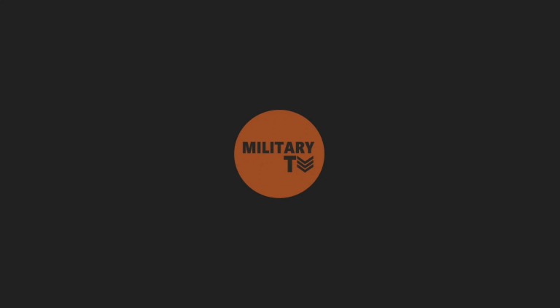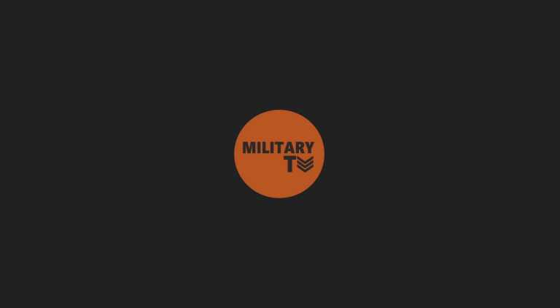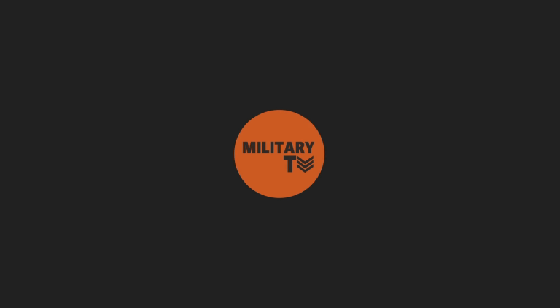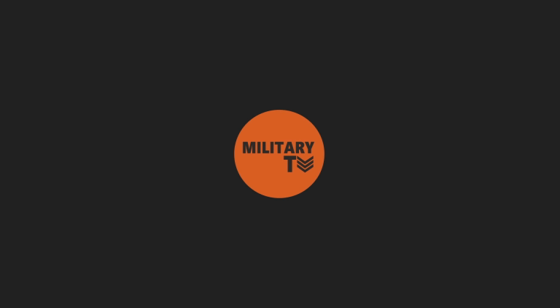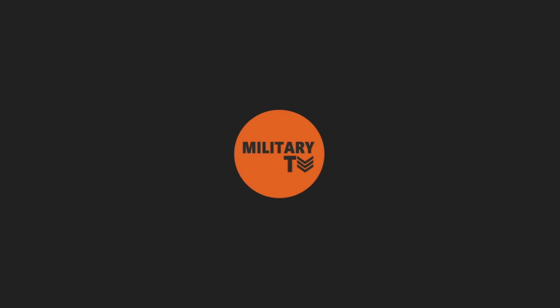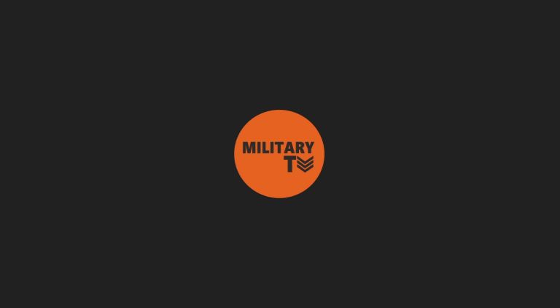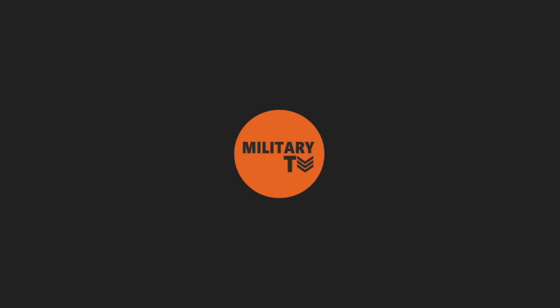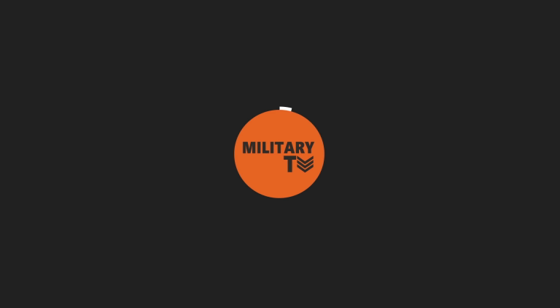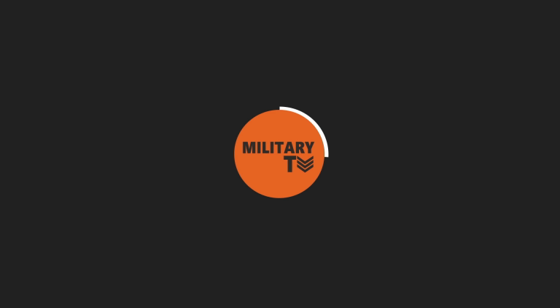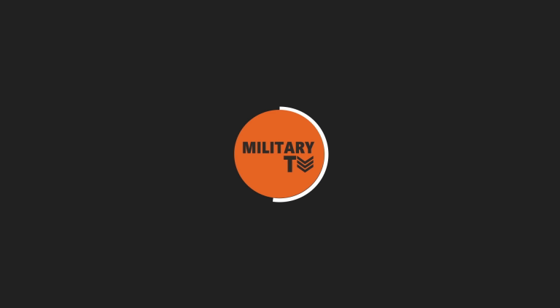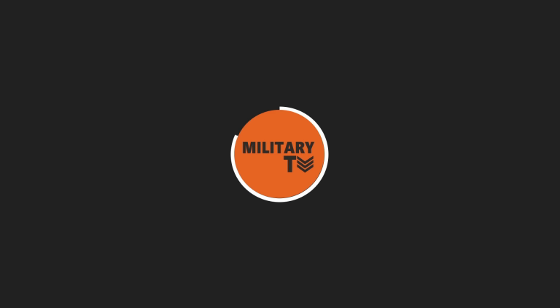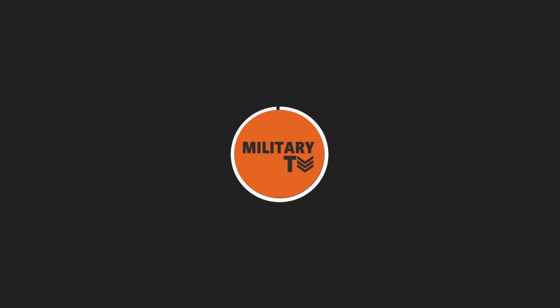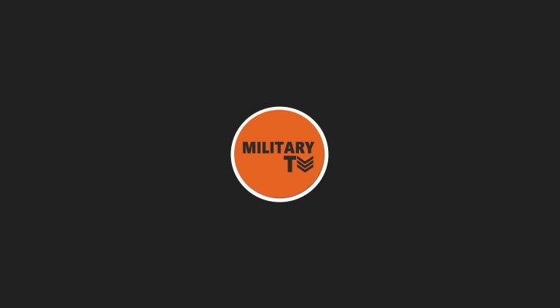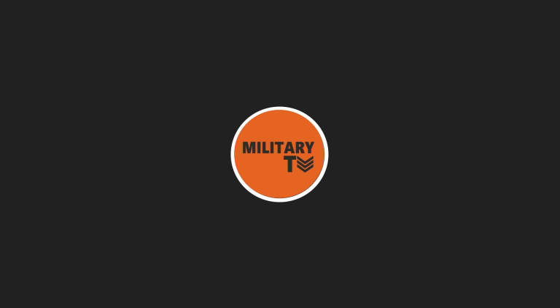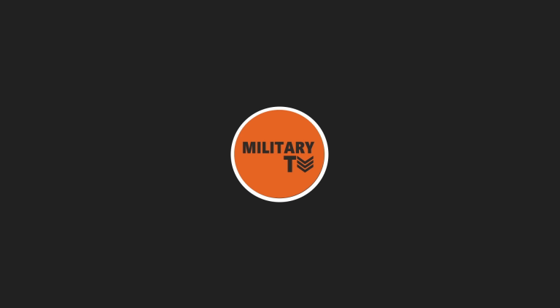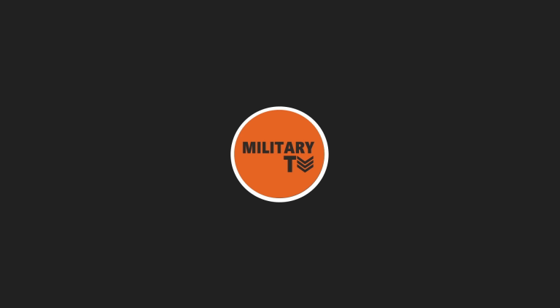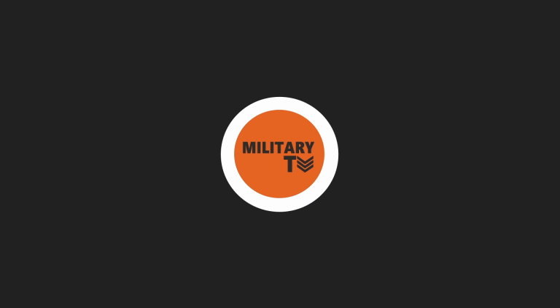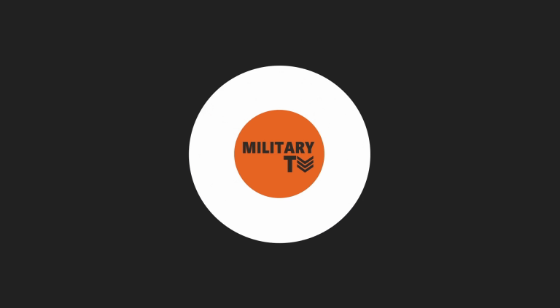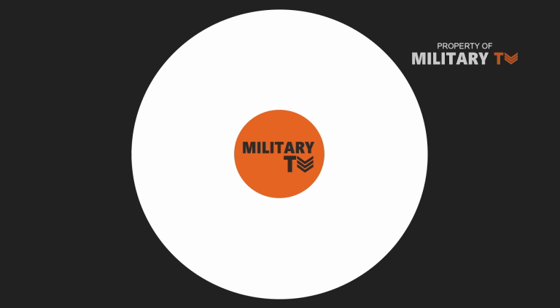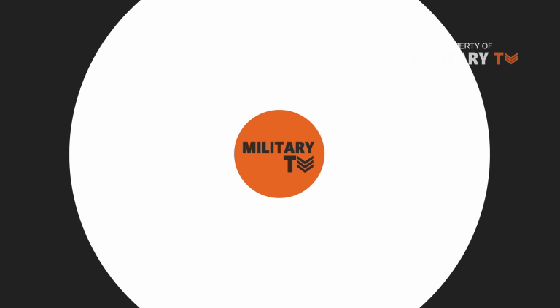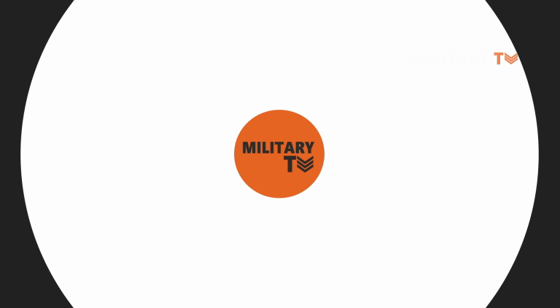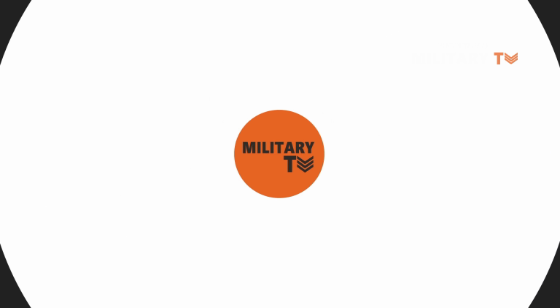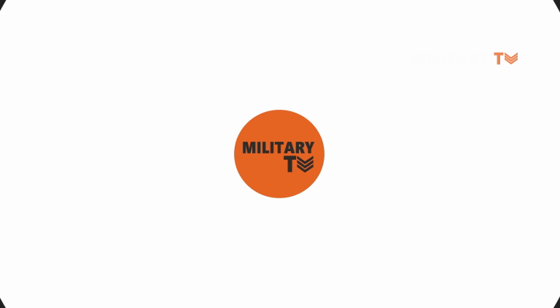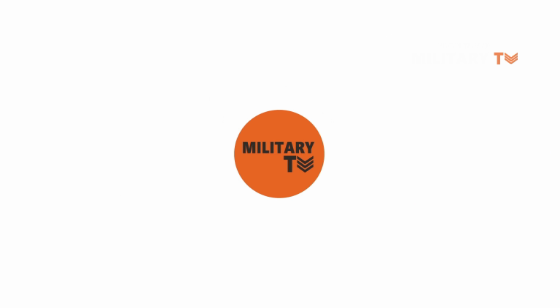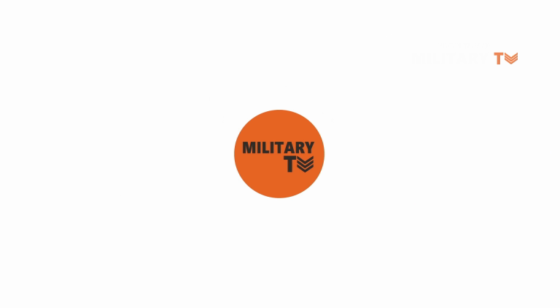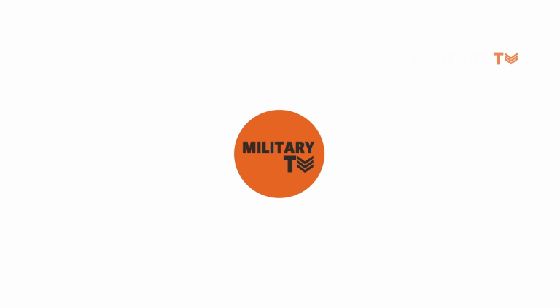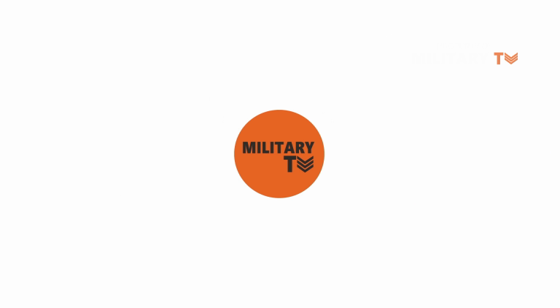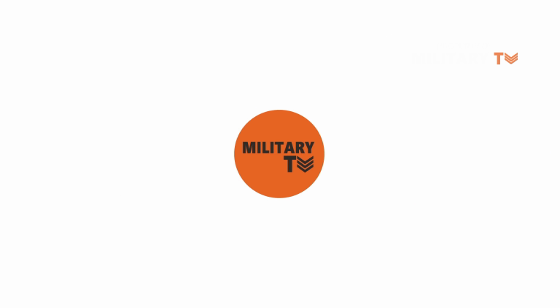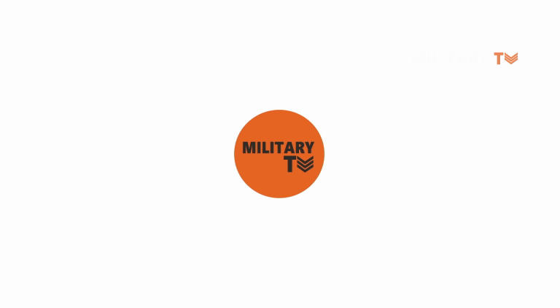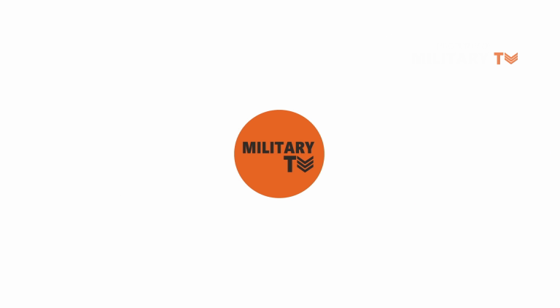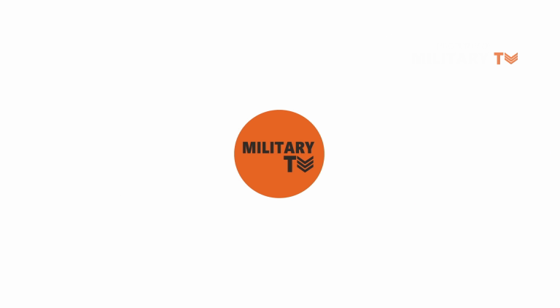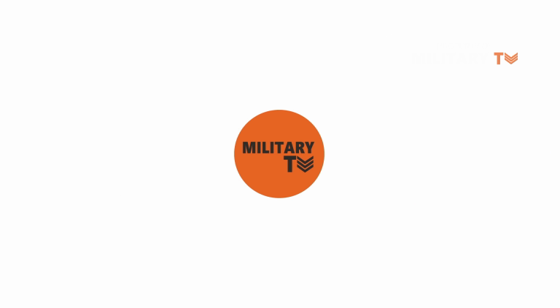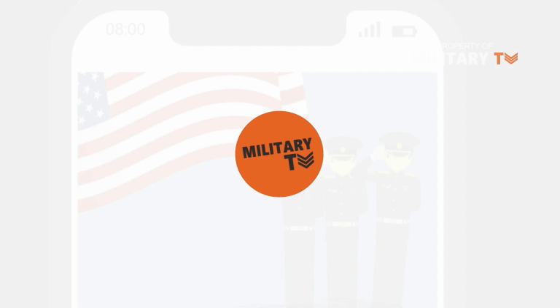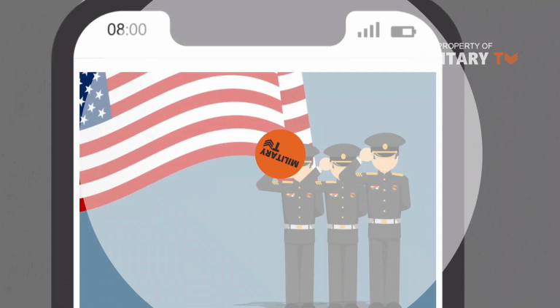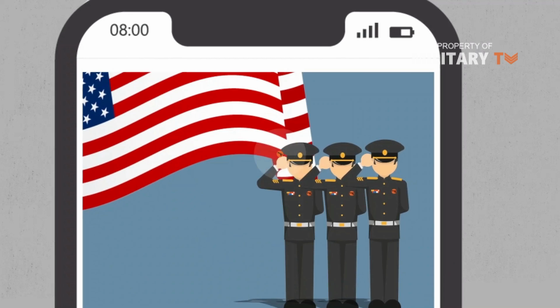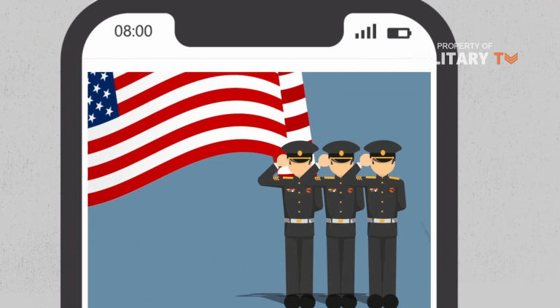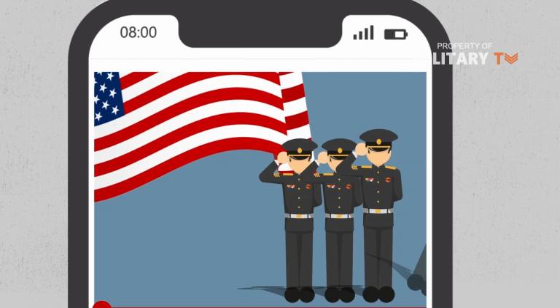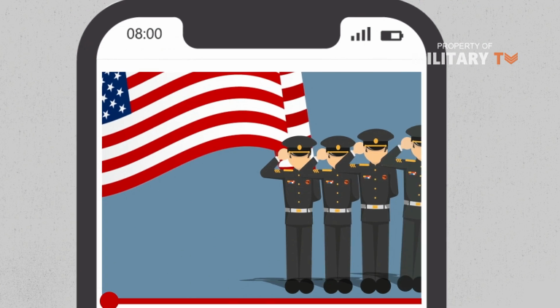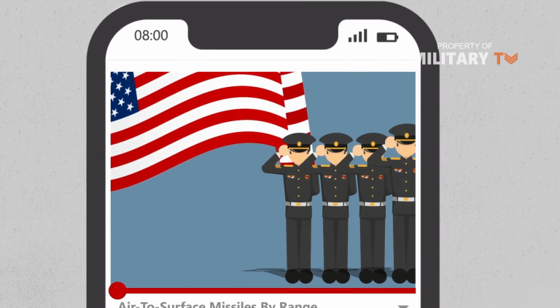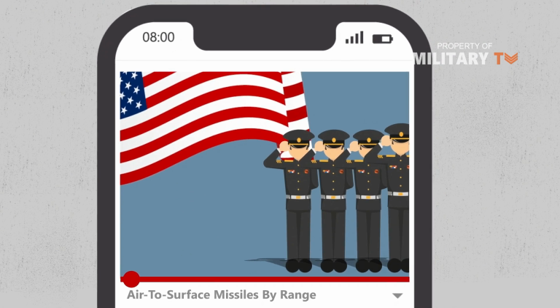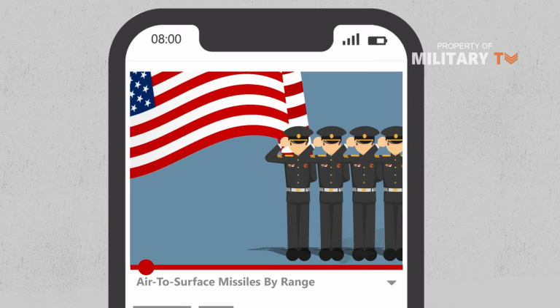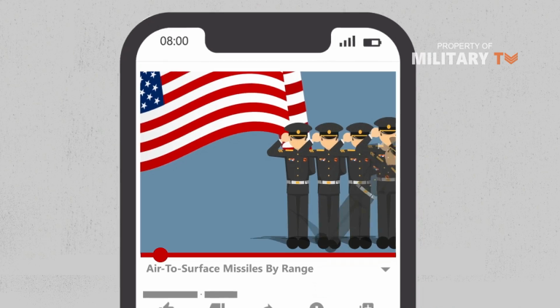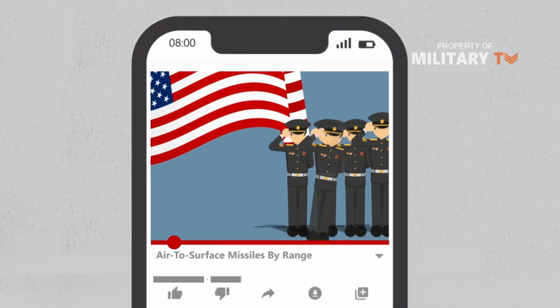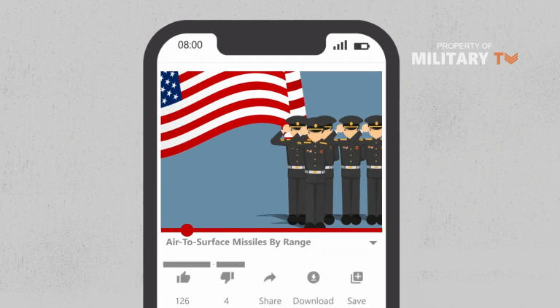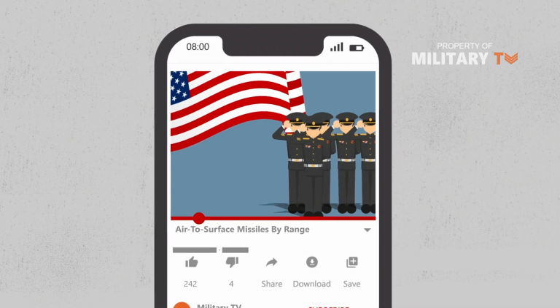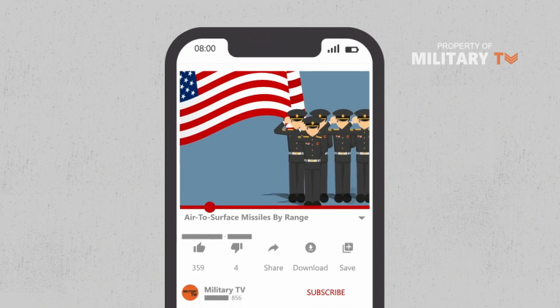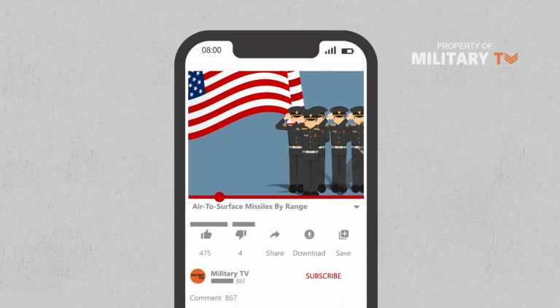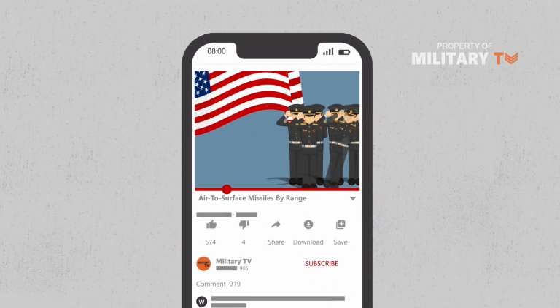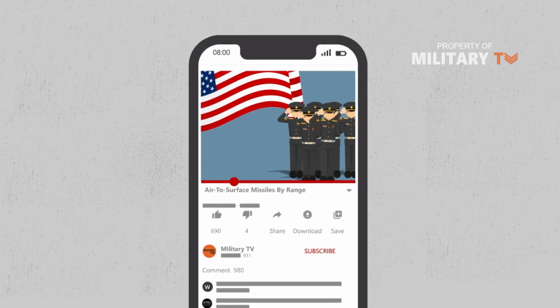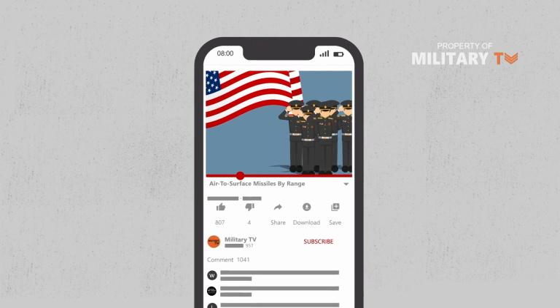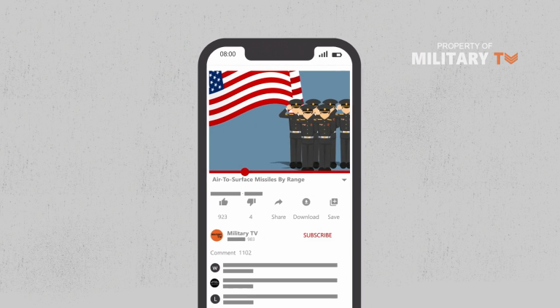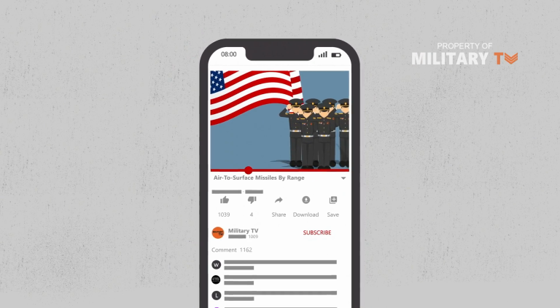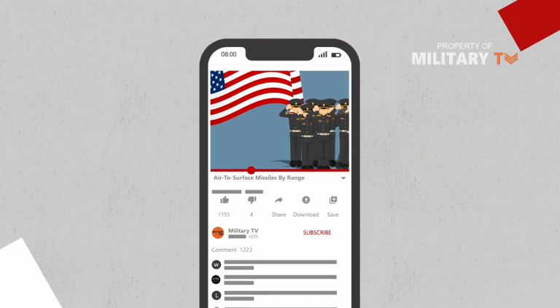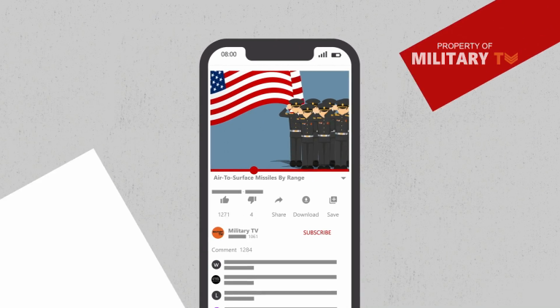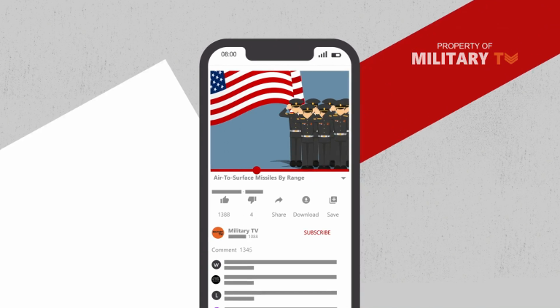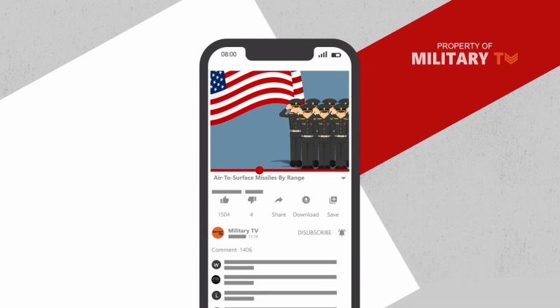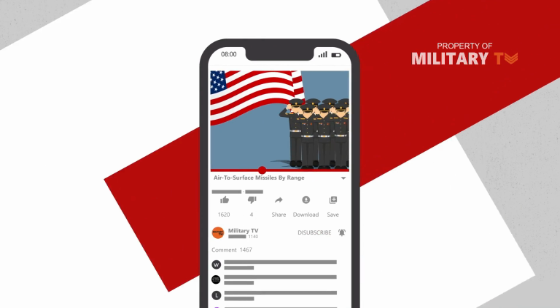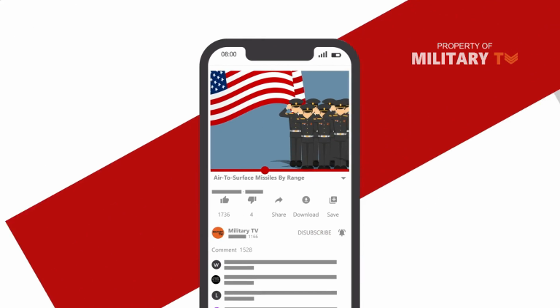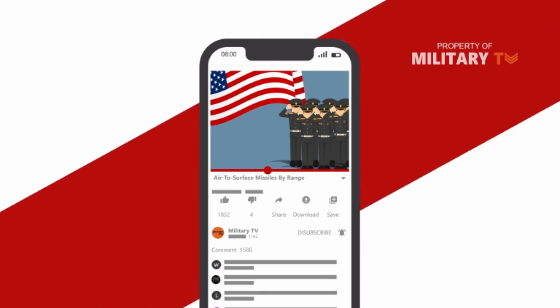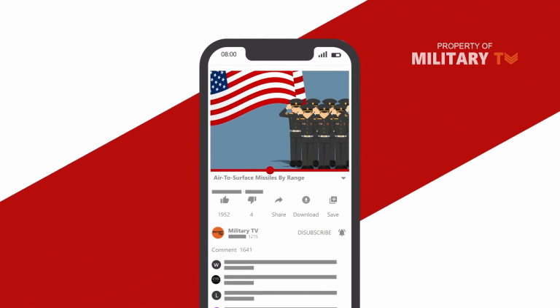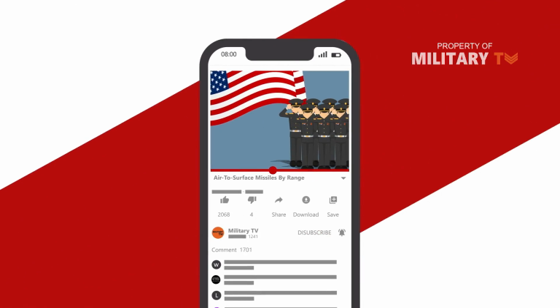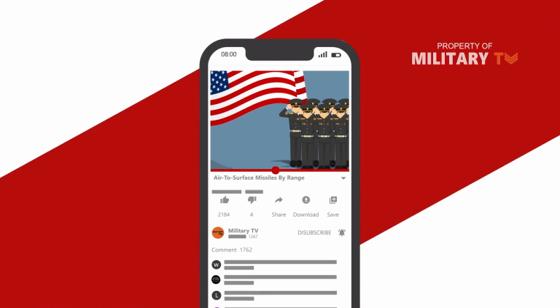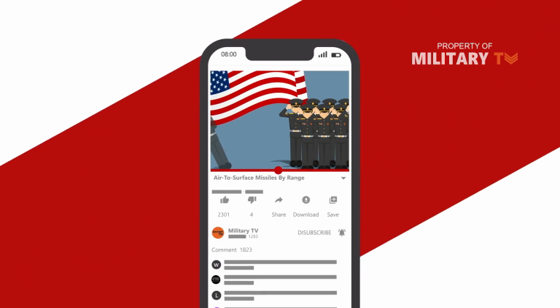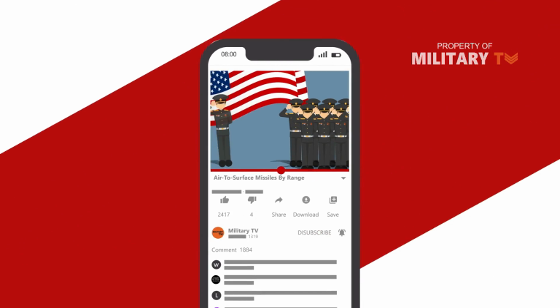Hello everyone, welcome back to Military TV. In this episode, we are going to talk about air-to-surface missiles by range.